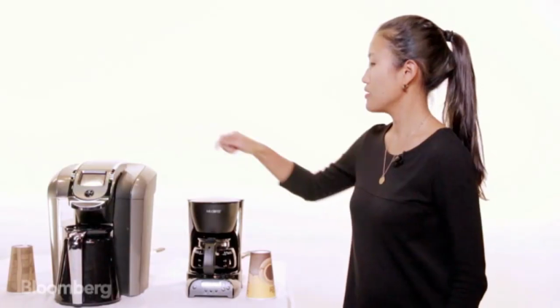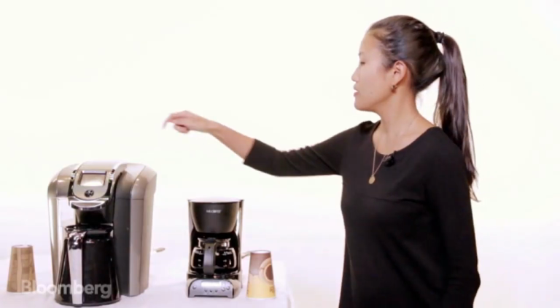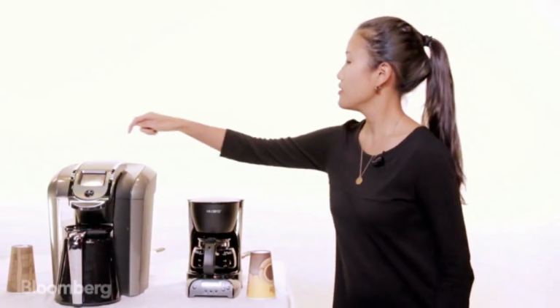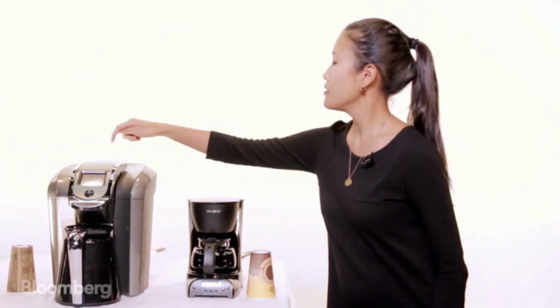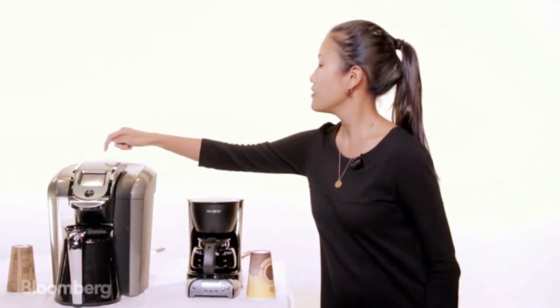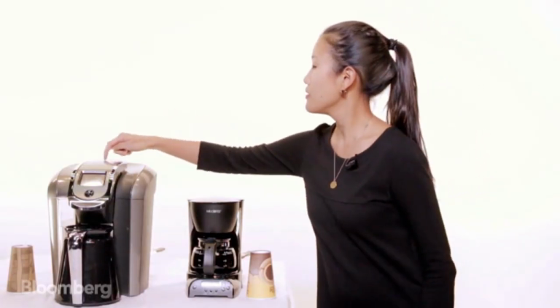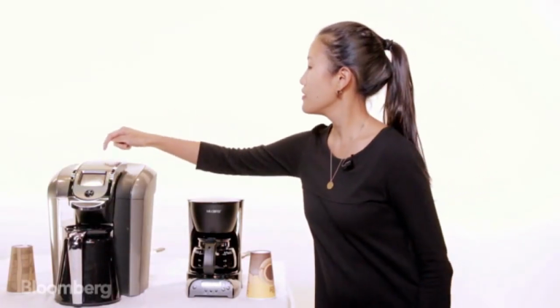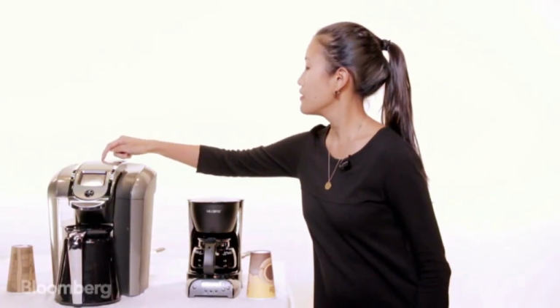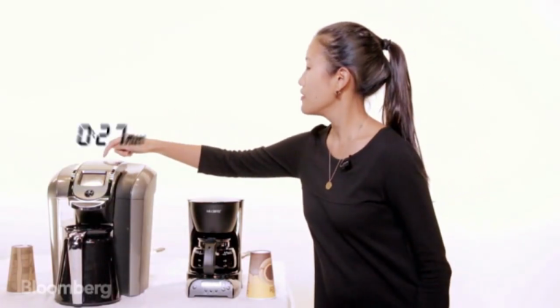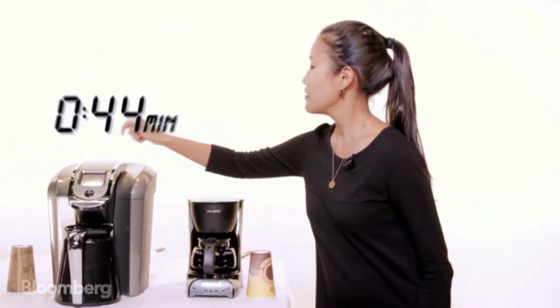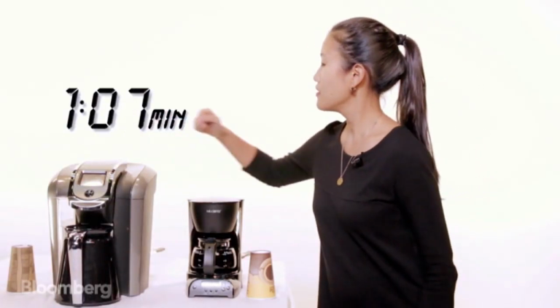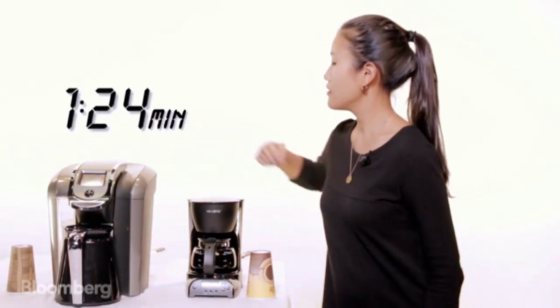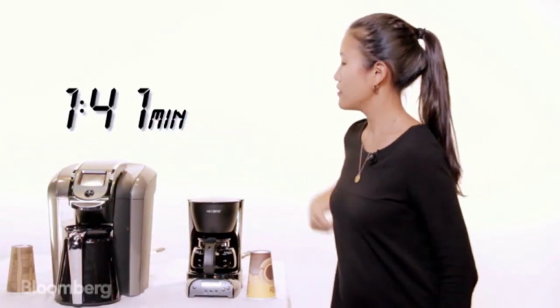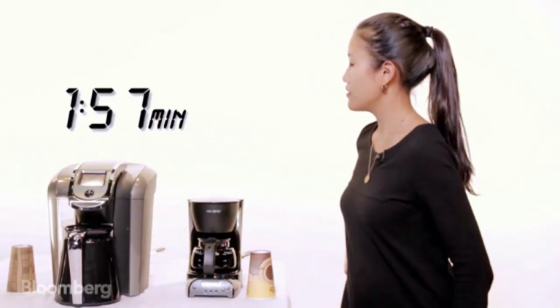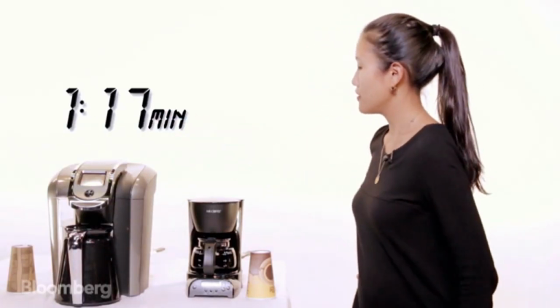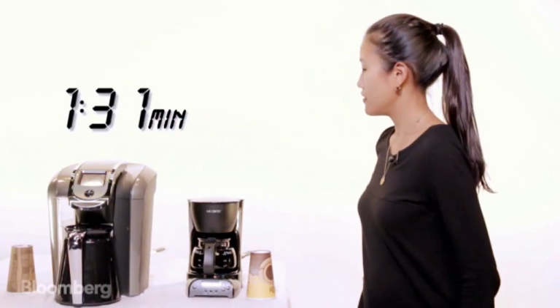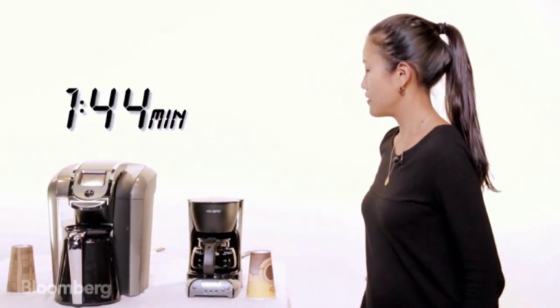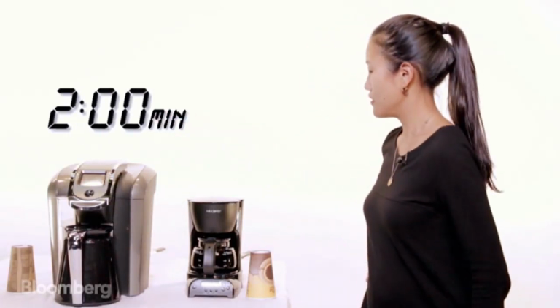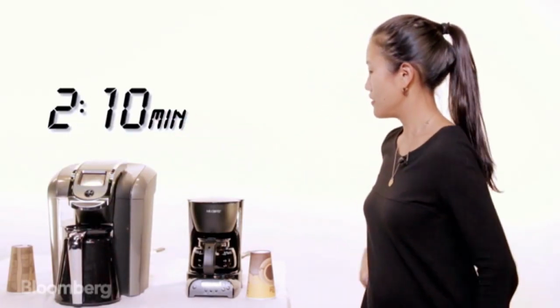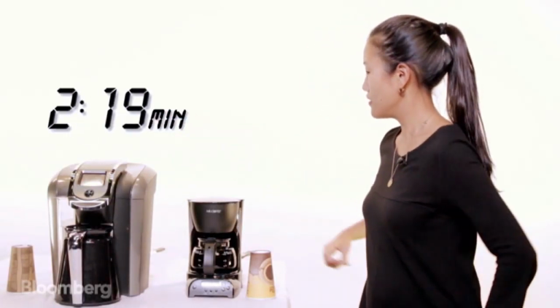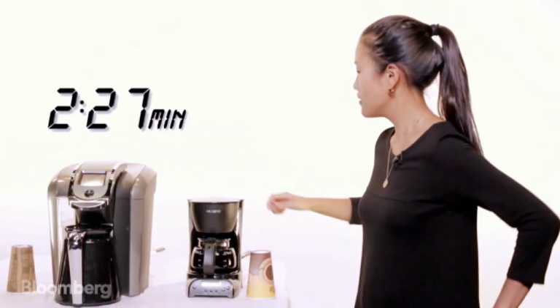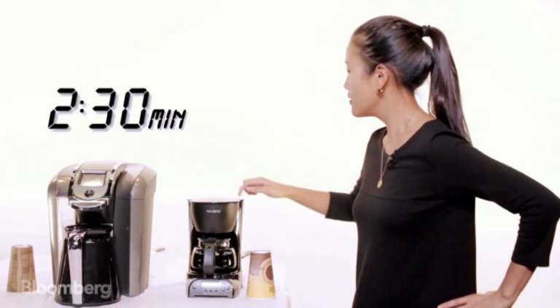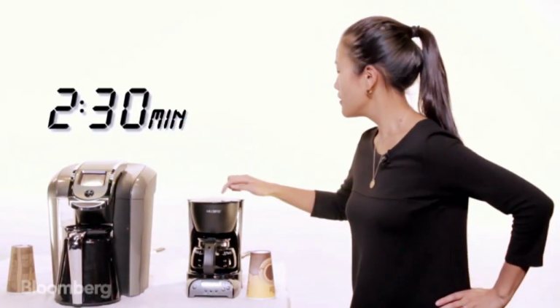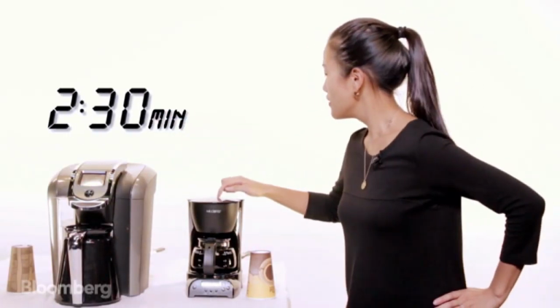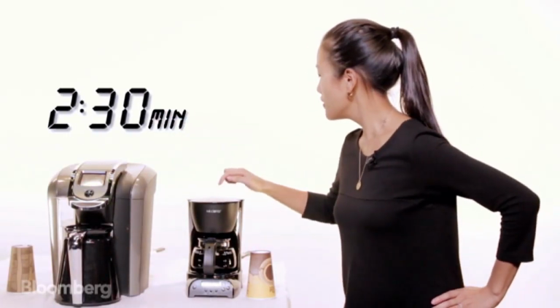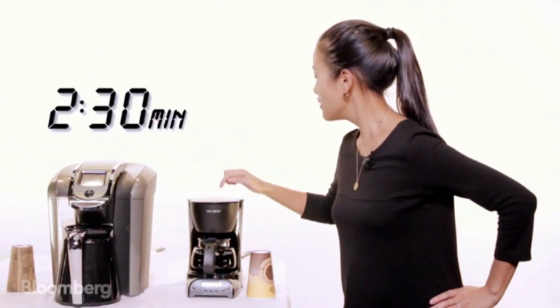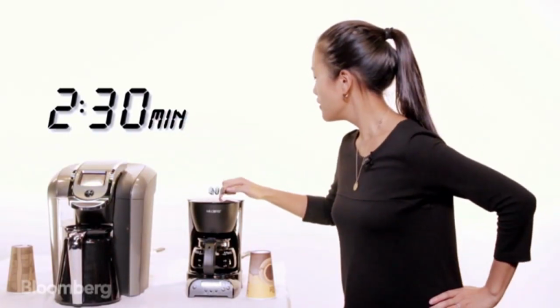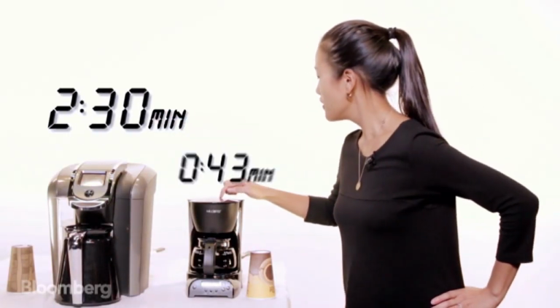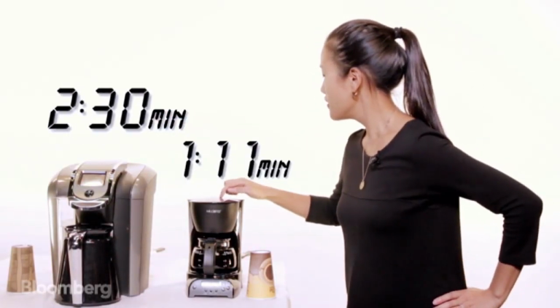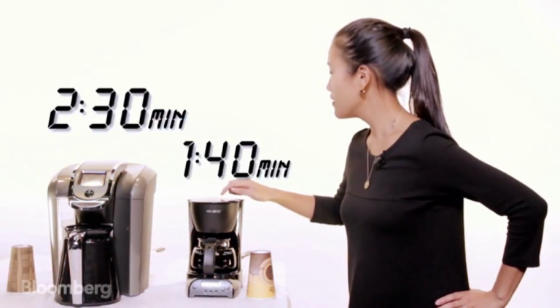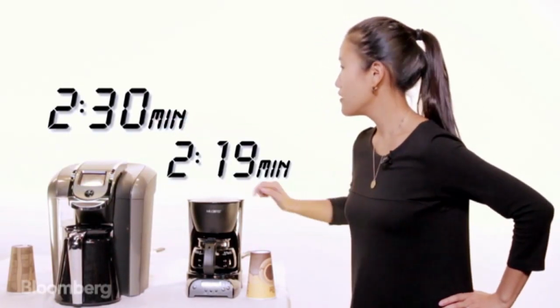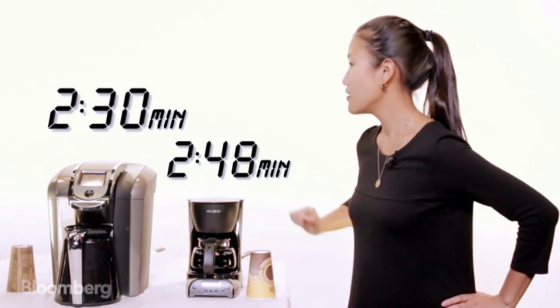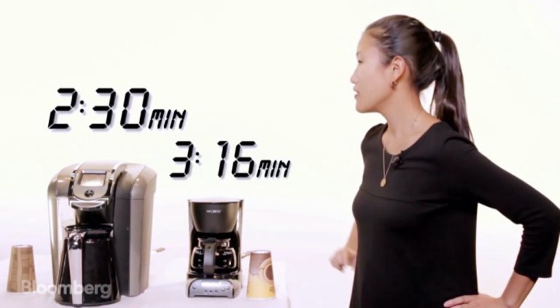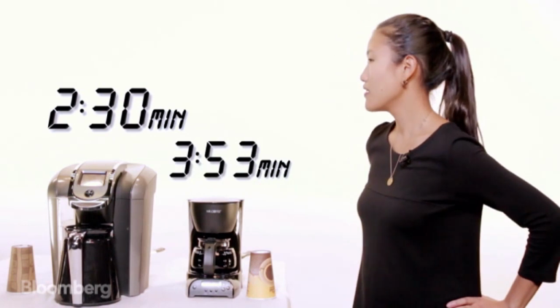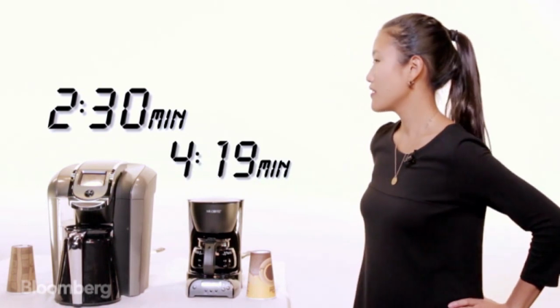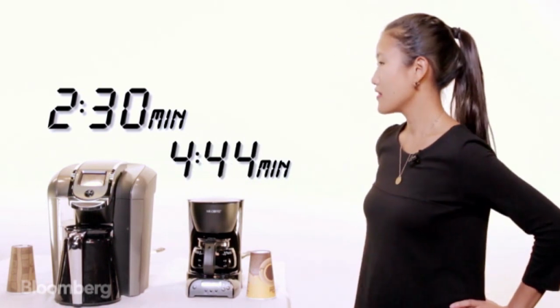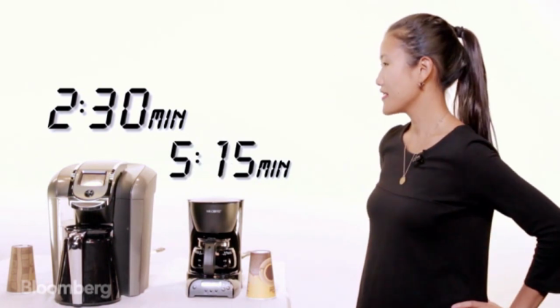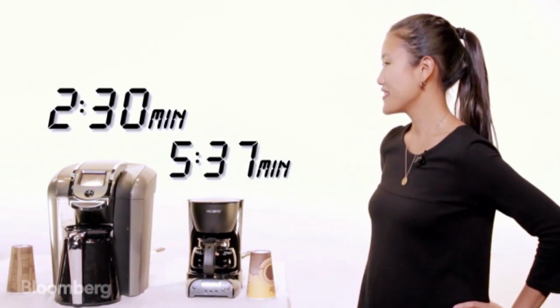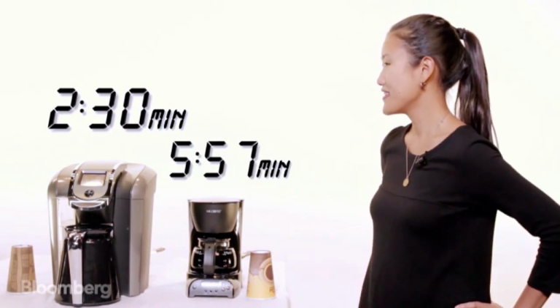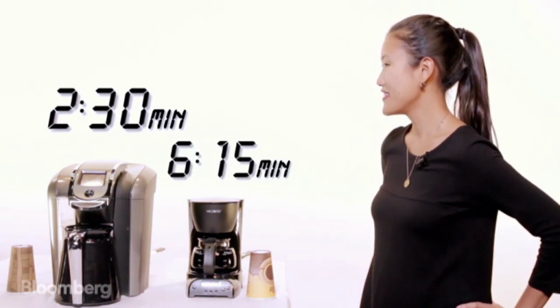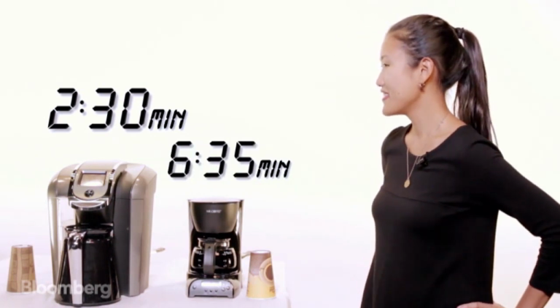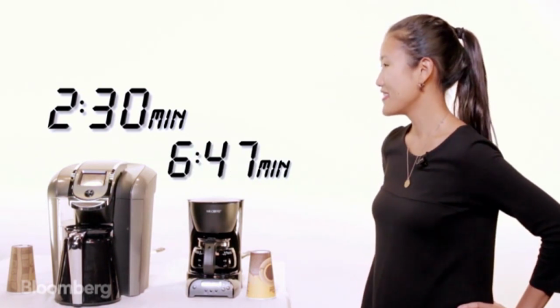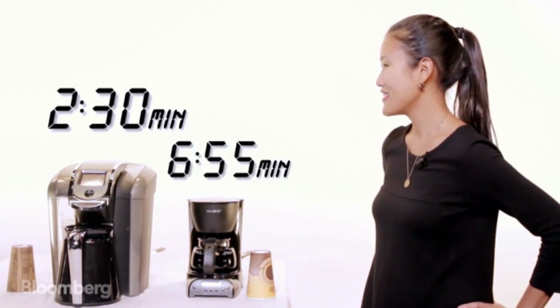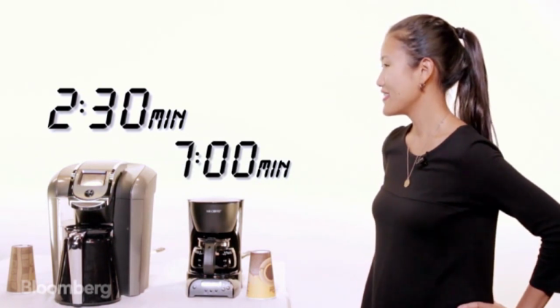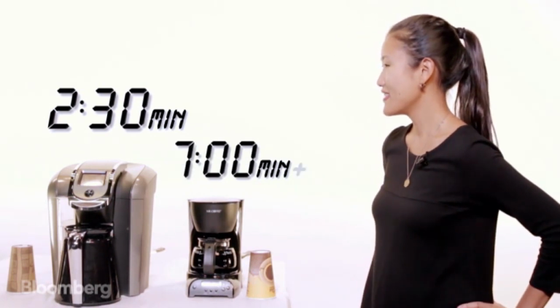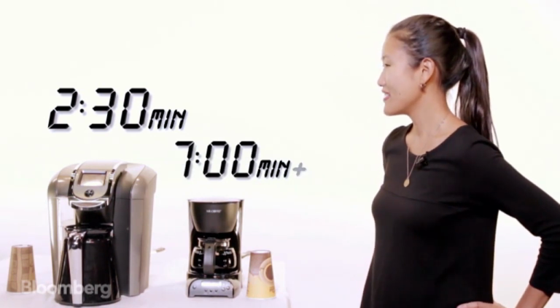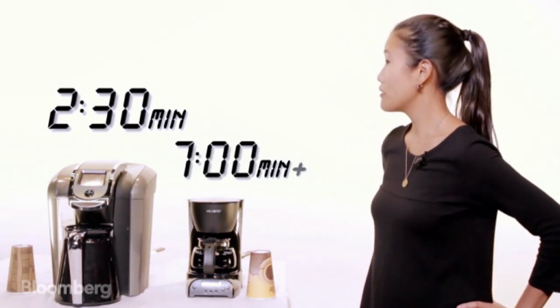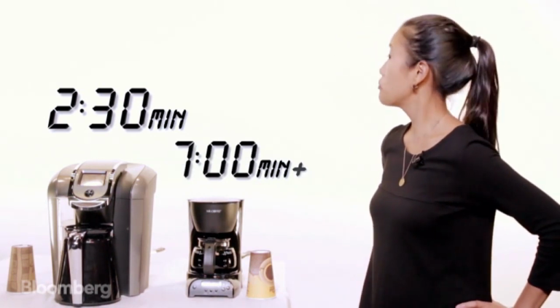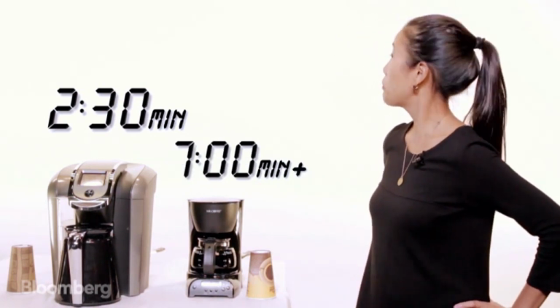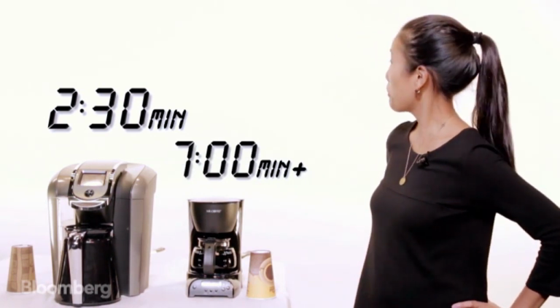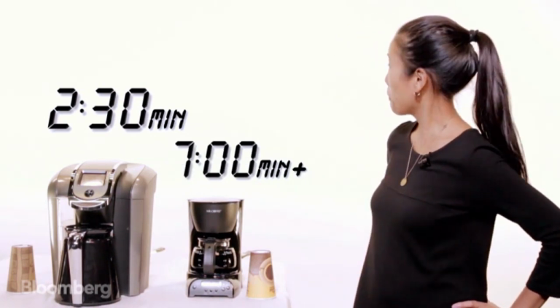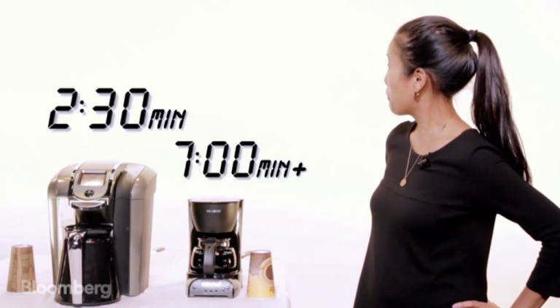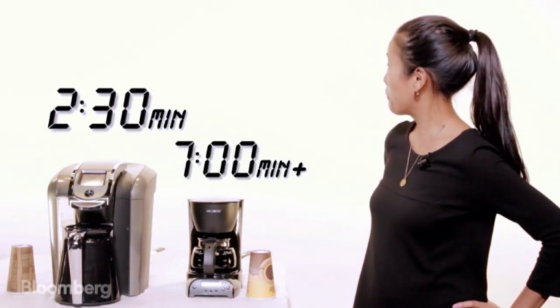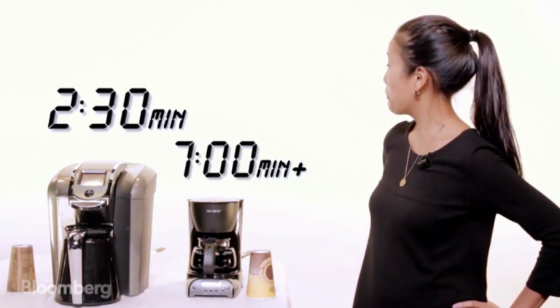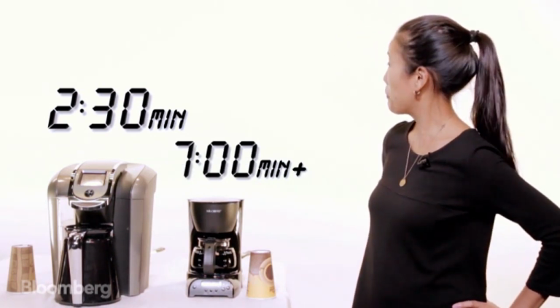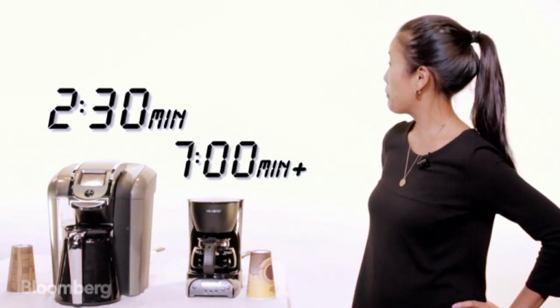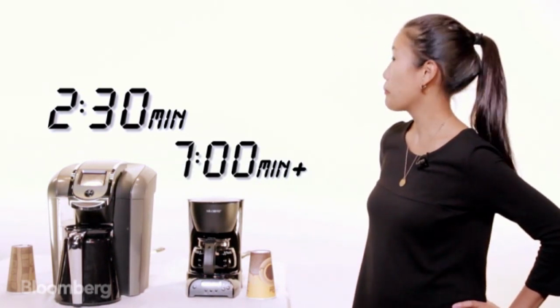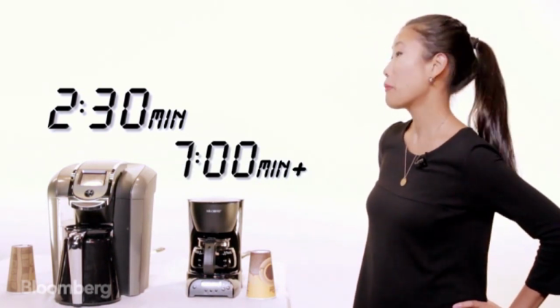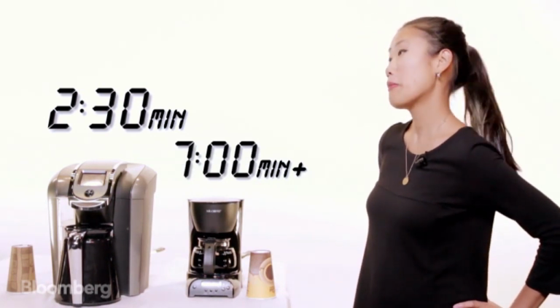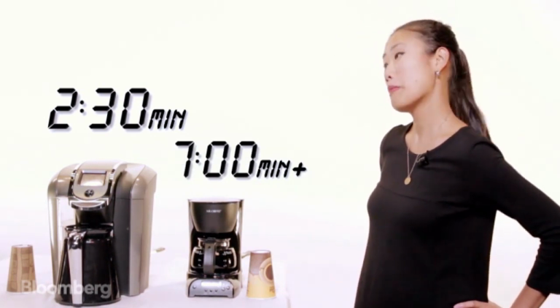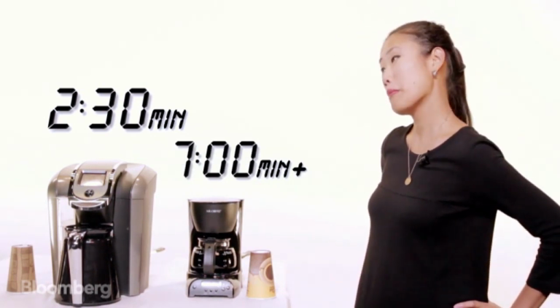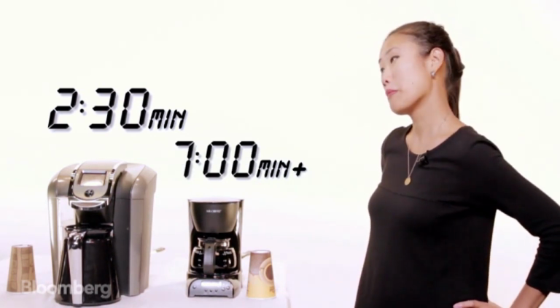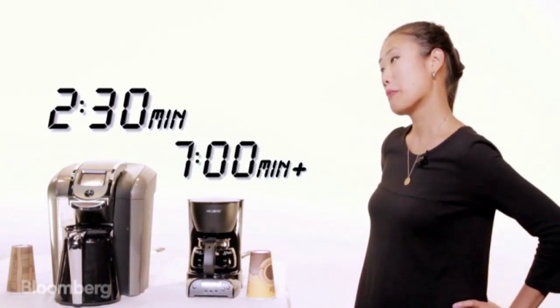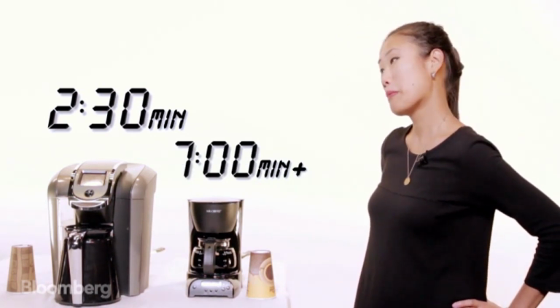Keurig 2.0 was the clear winner on speed — only two and a half minutes for the Keurig, more than seven minutes for Mr. Coffee.